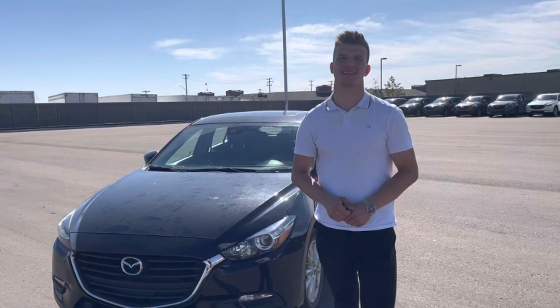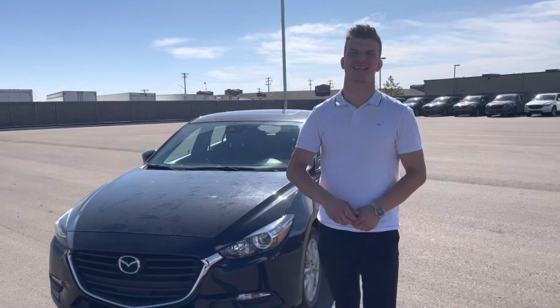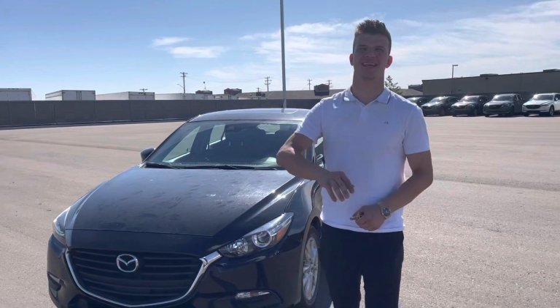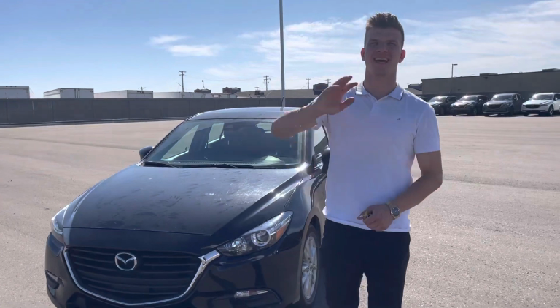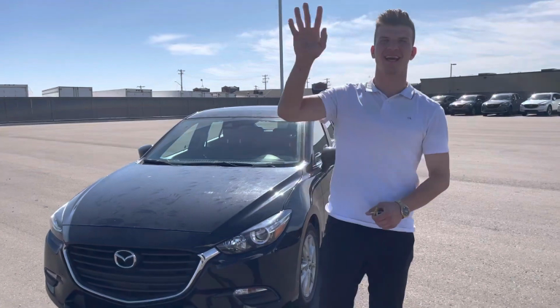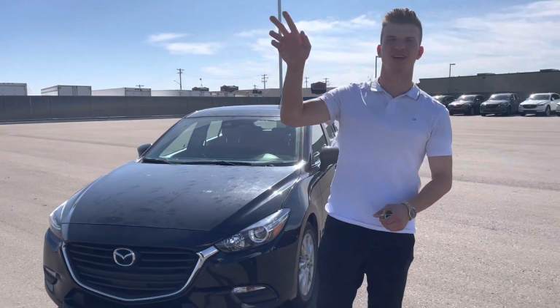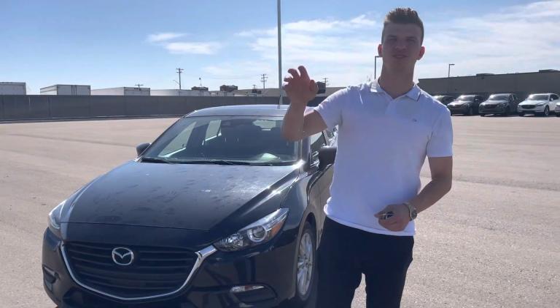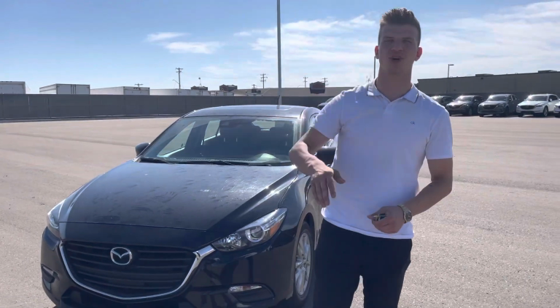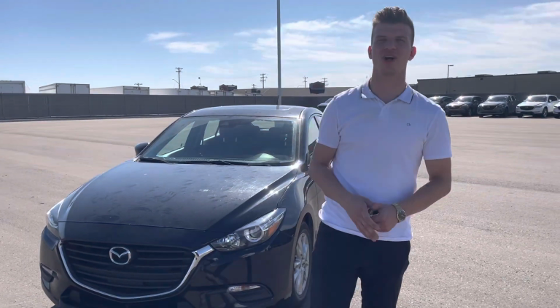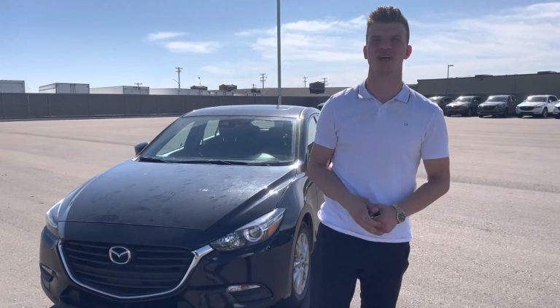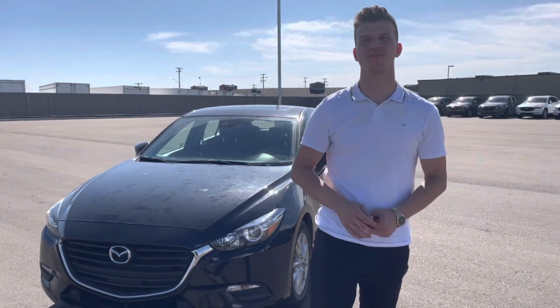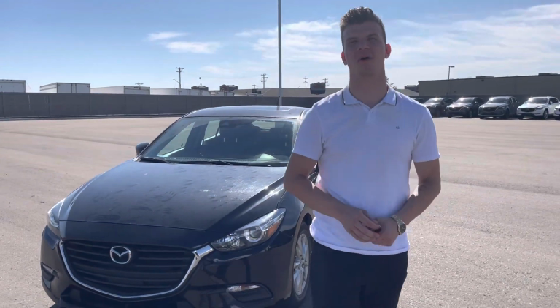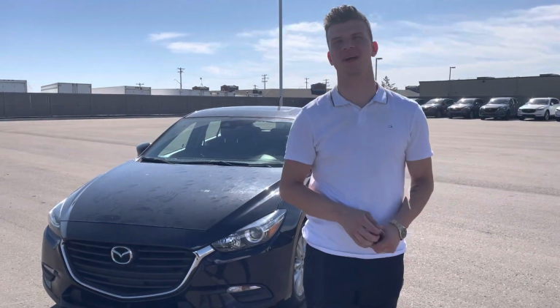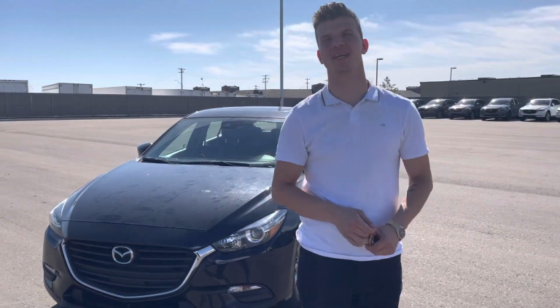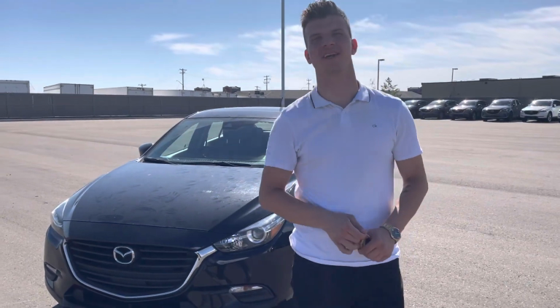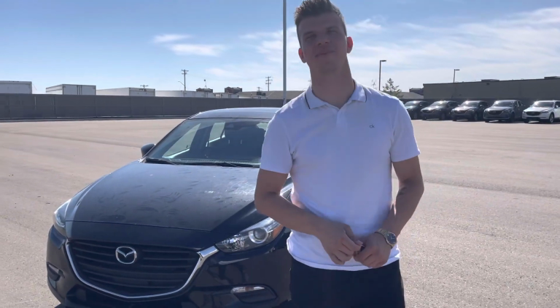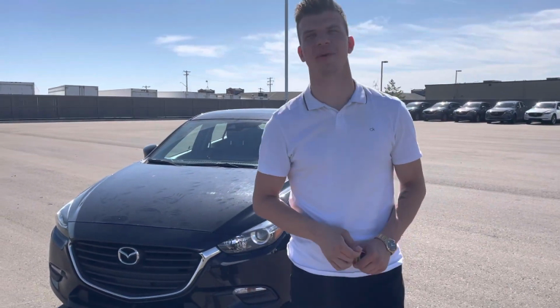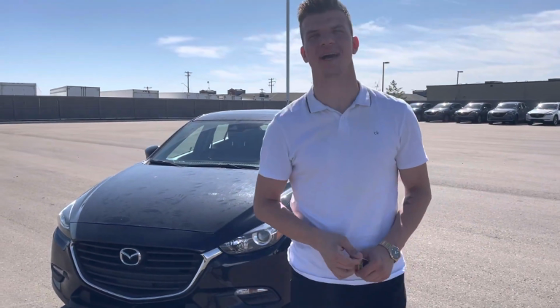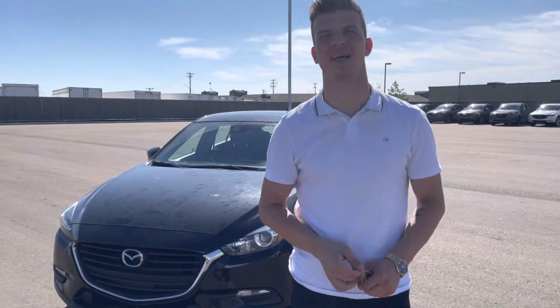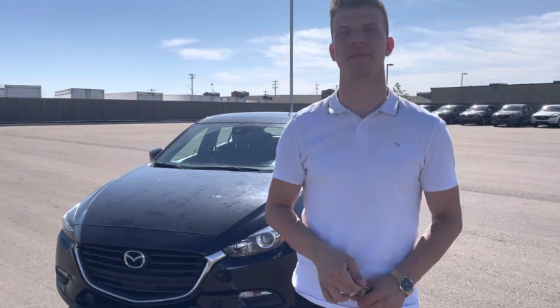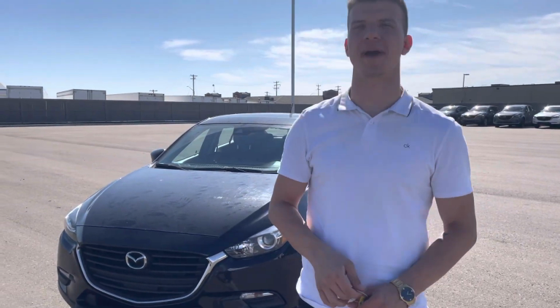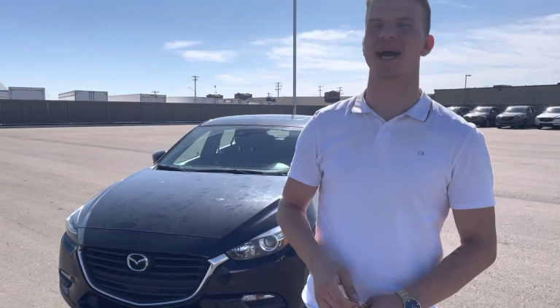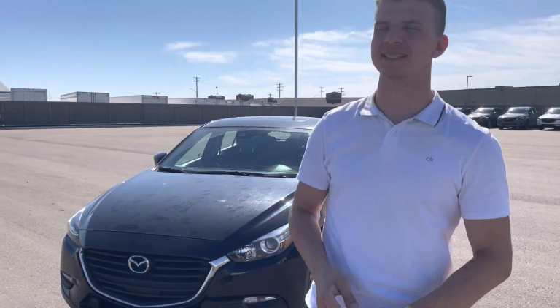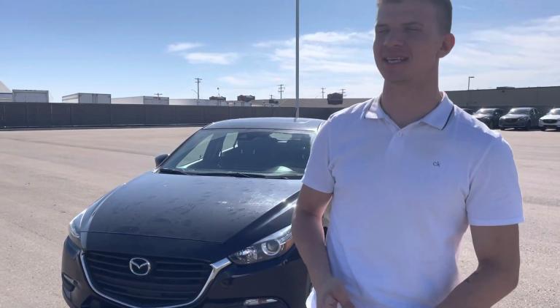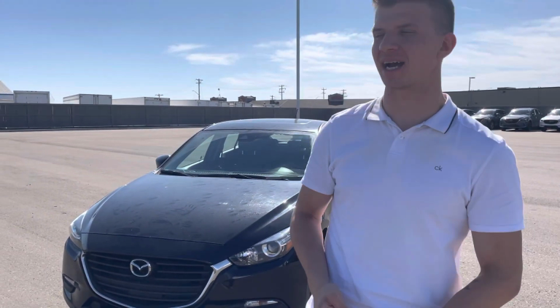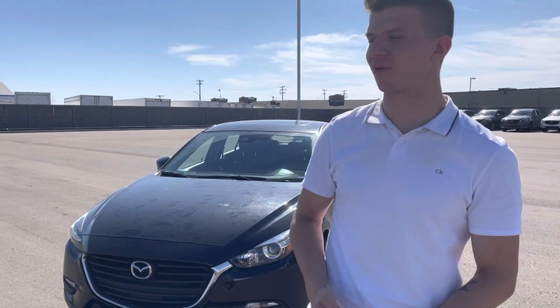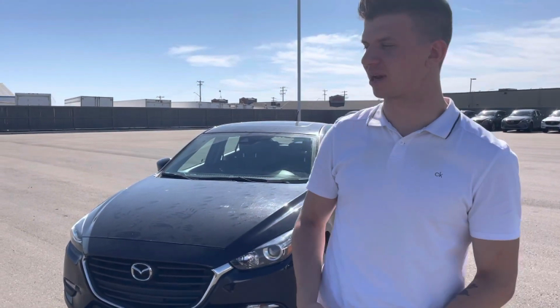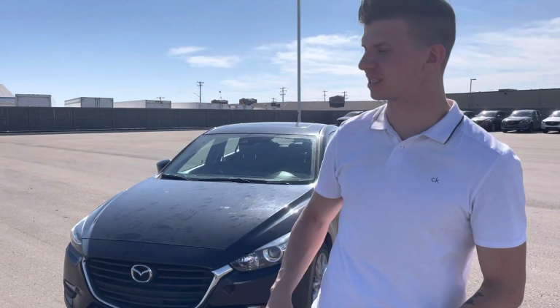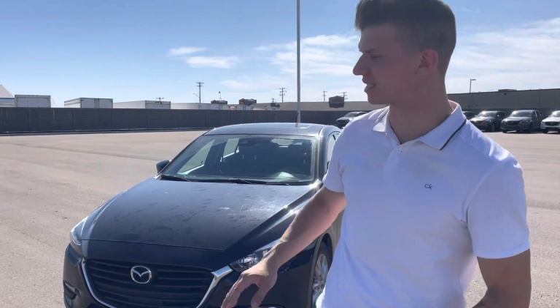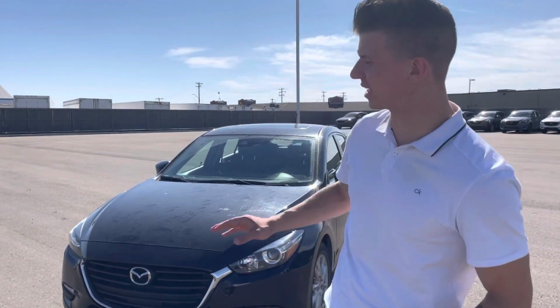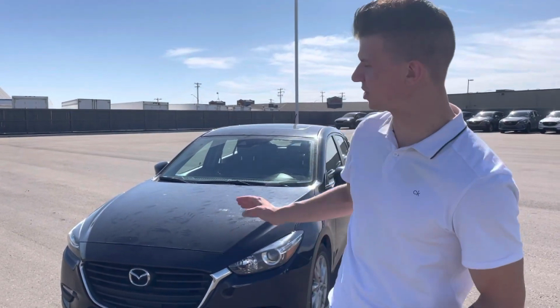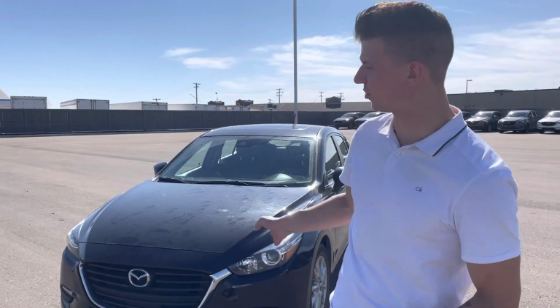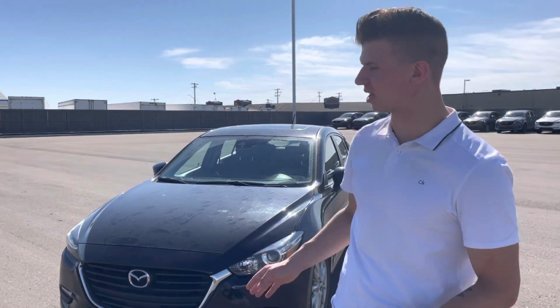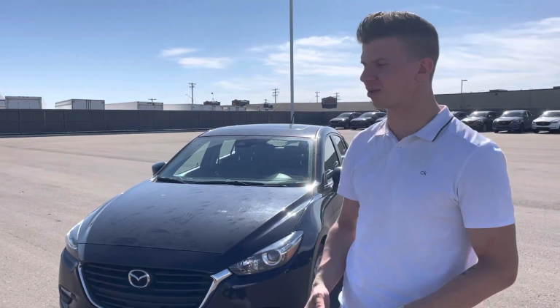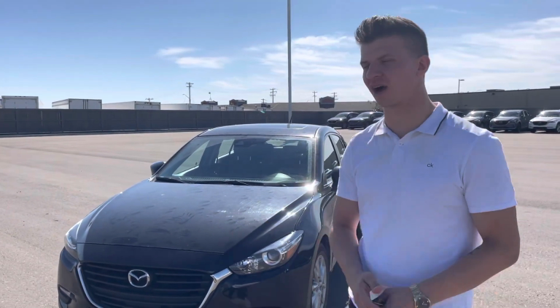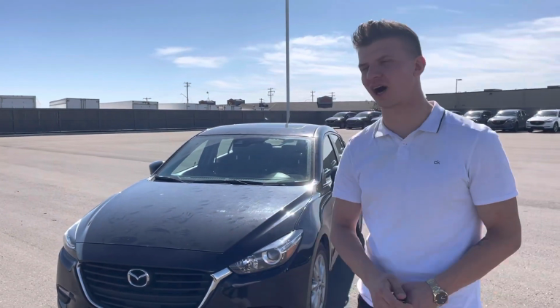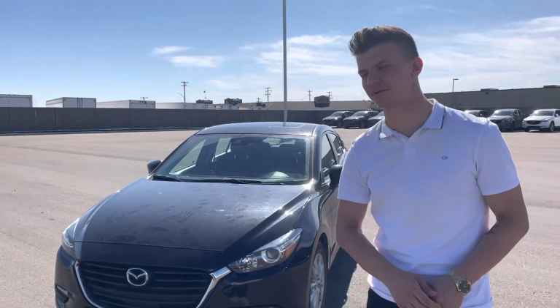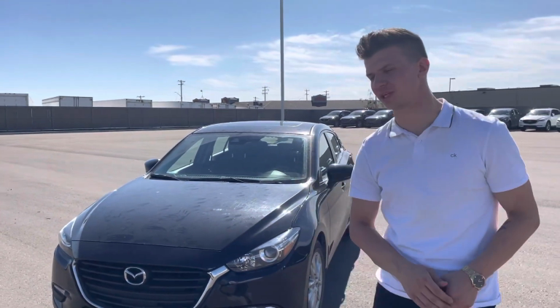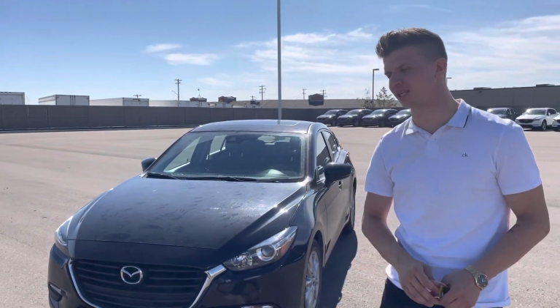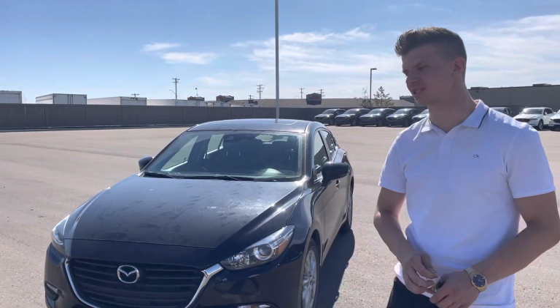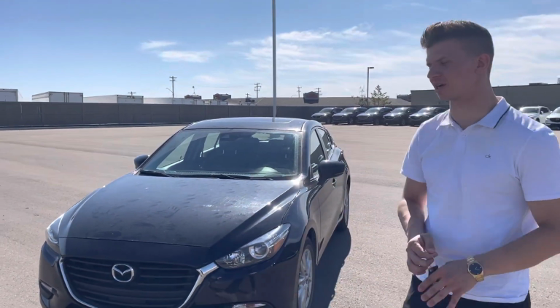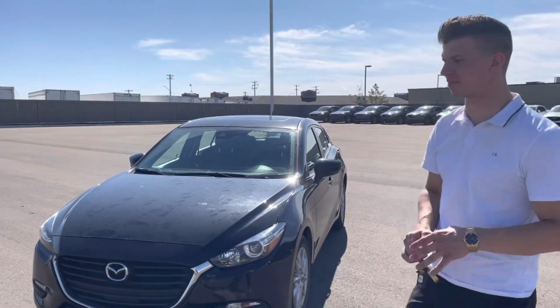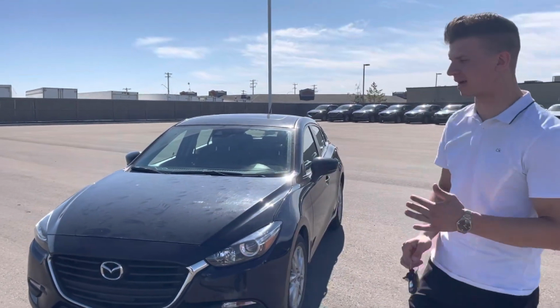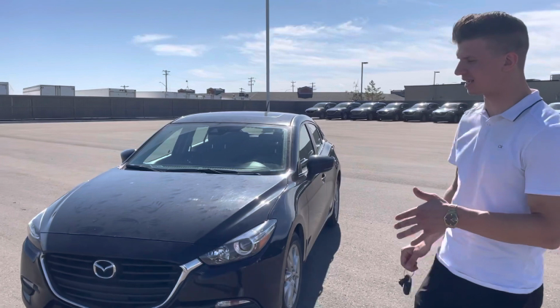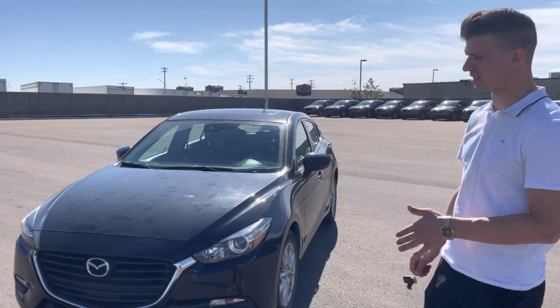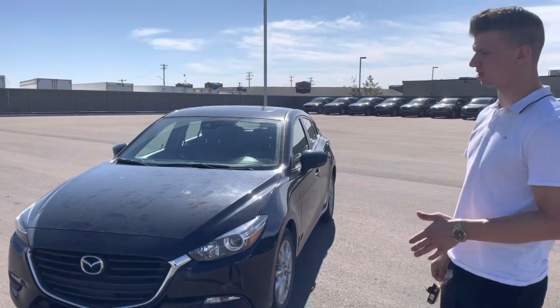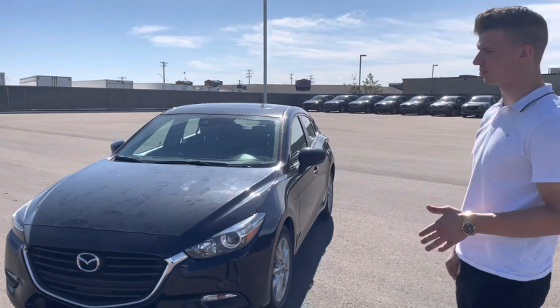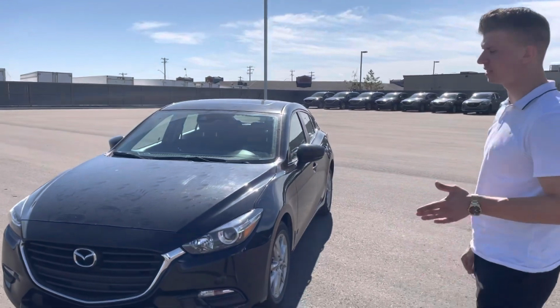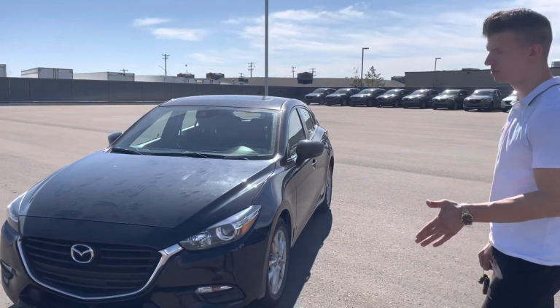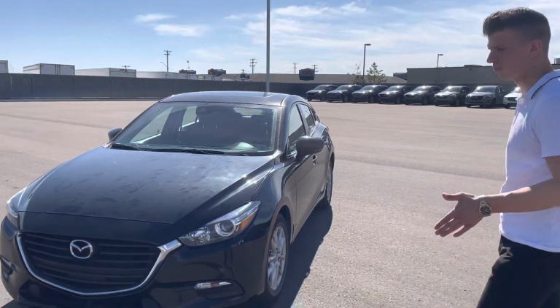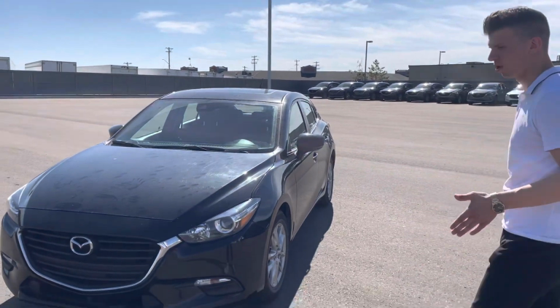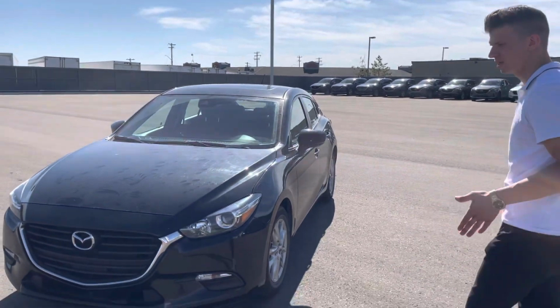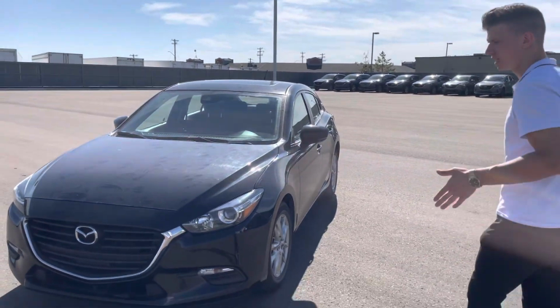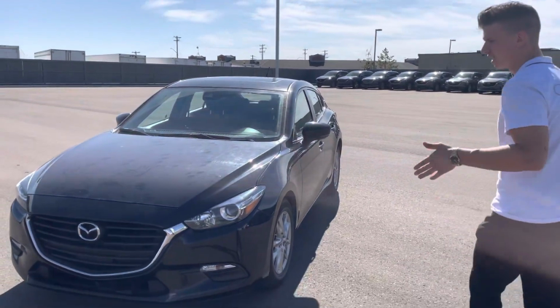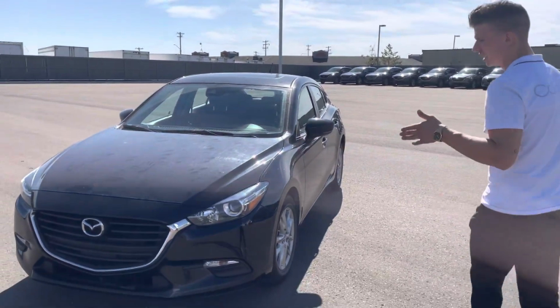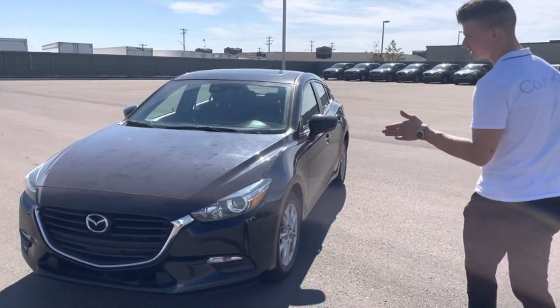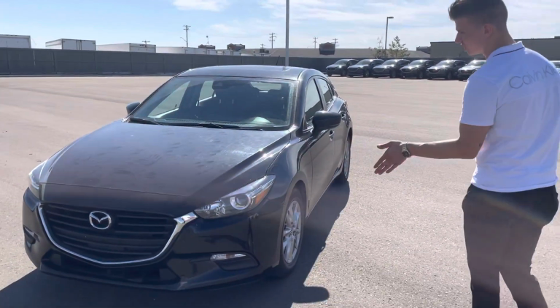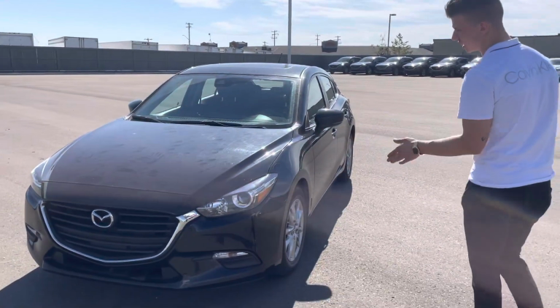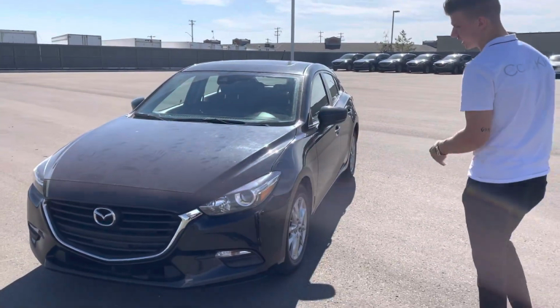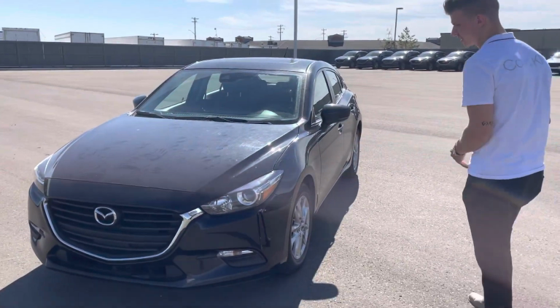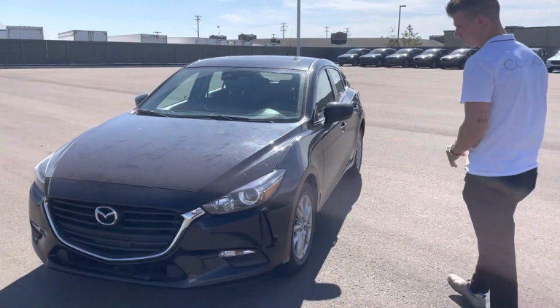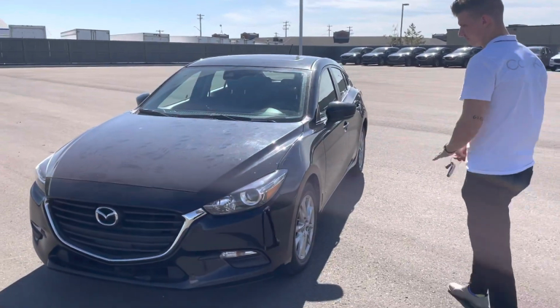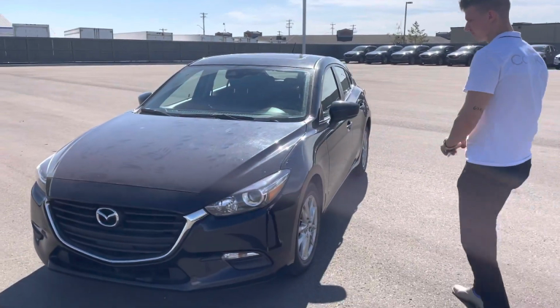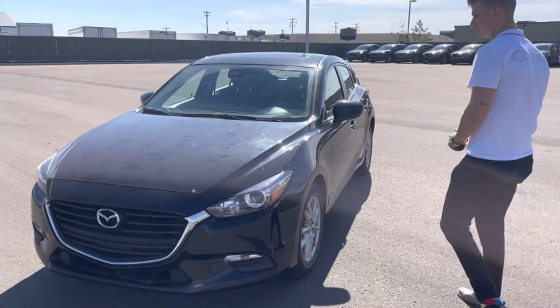Hello Joel, it's Mark here from LA Mazda. I wanted to send you another option — this is our Mazda 3 Sport GS Comfort.